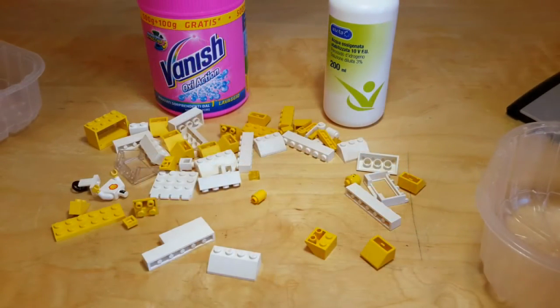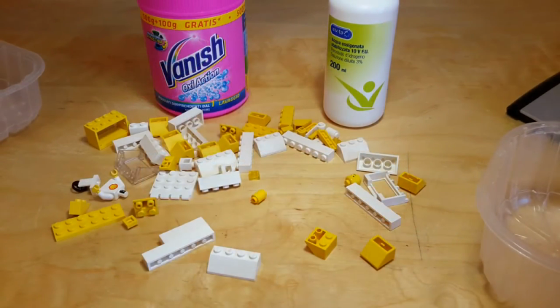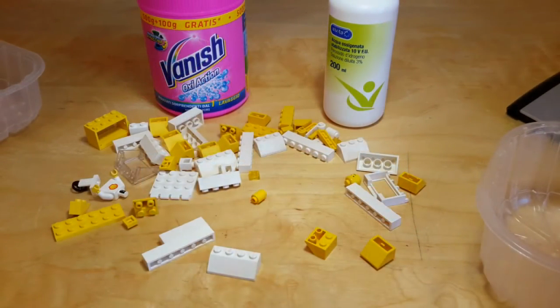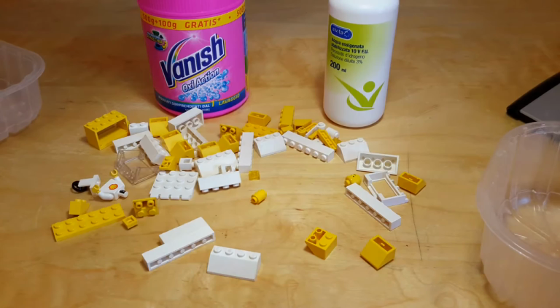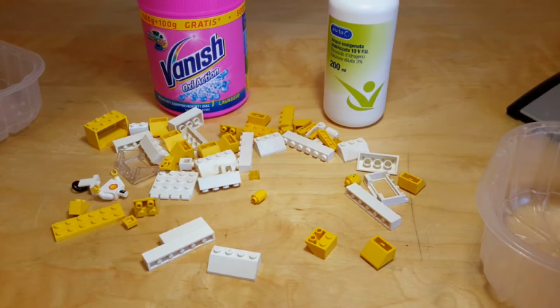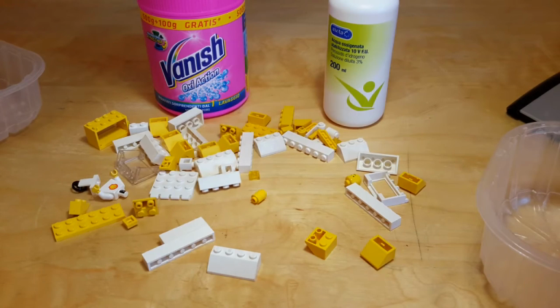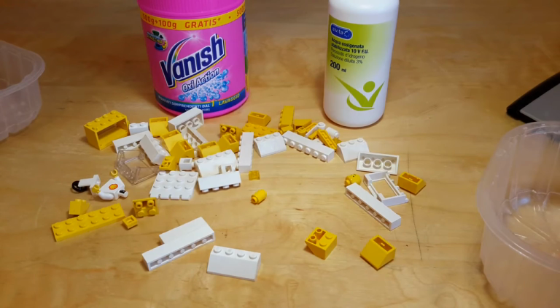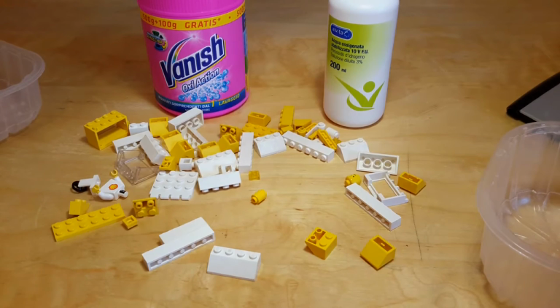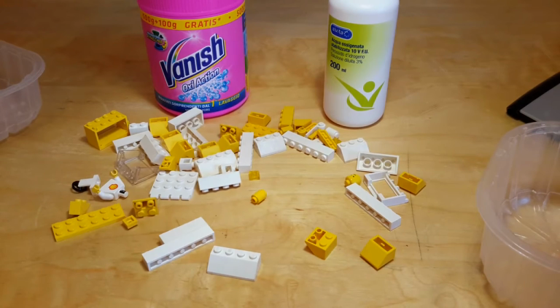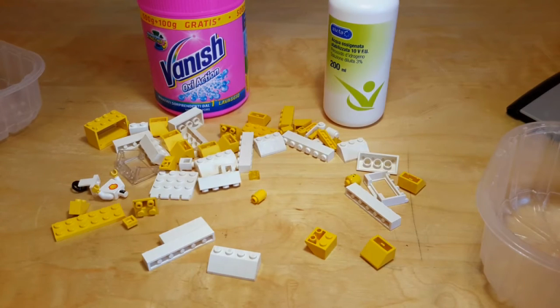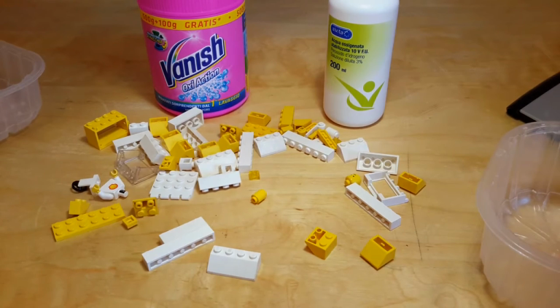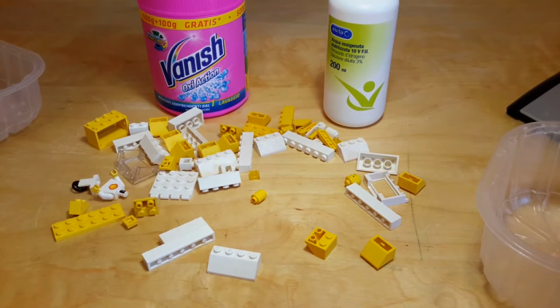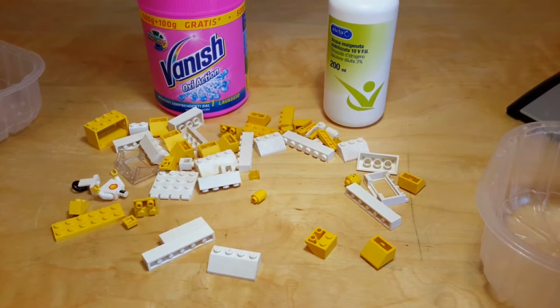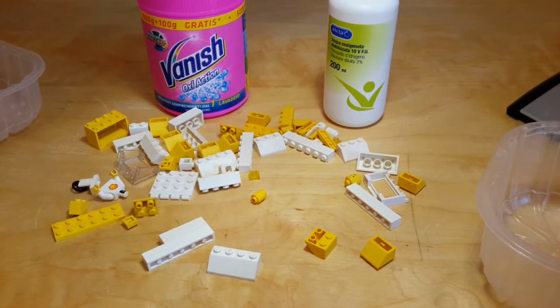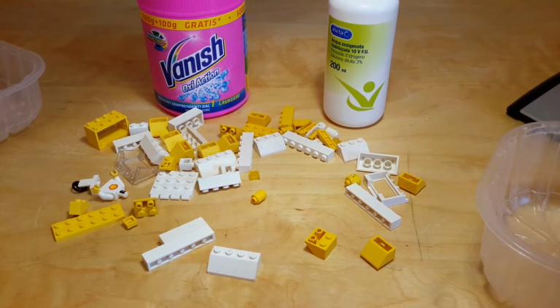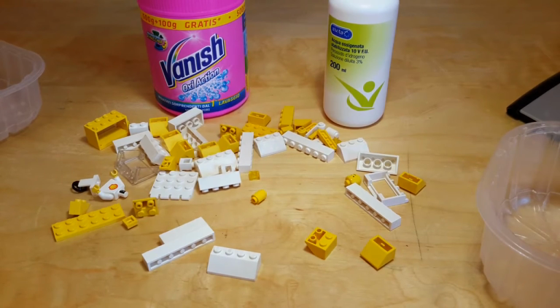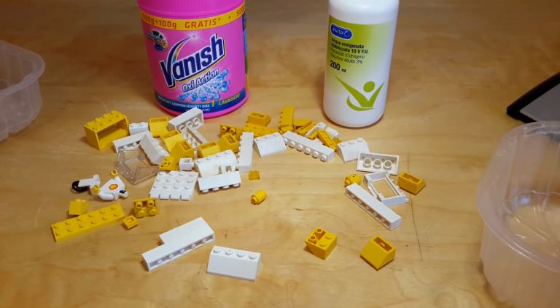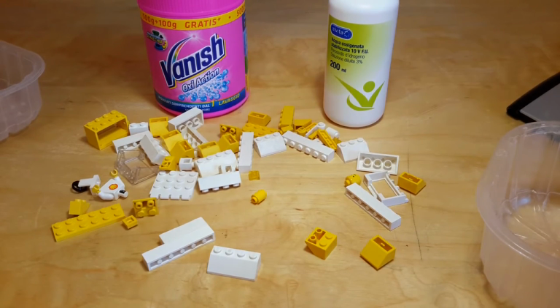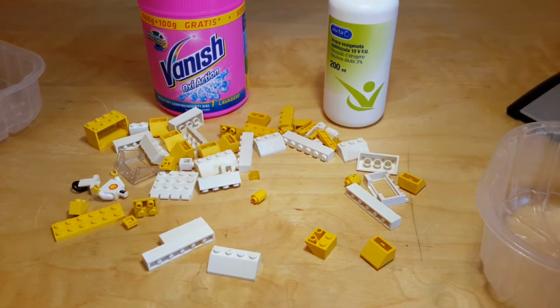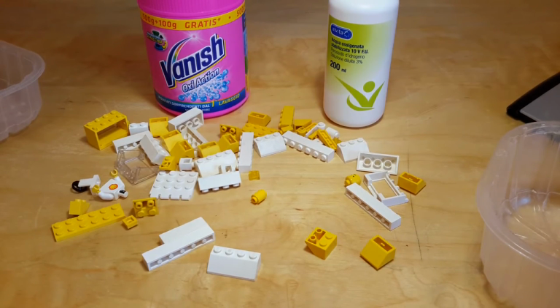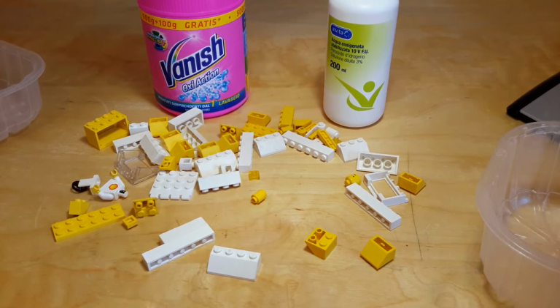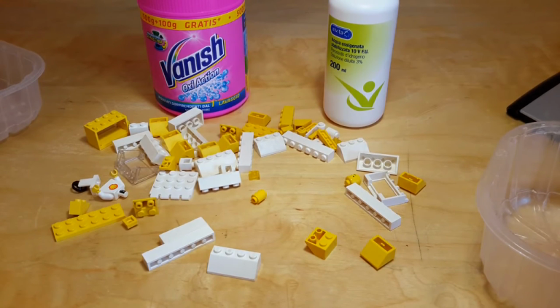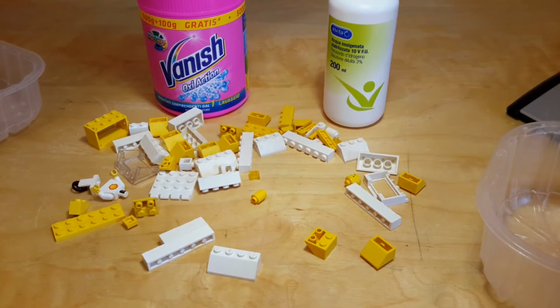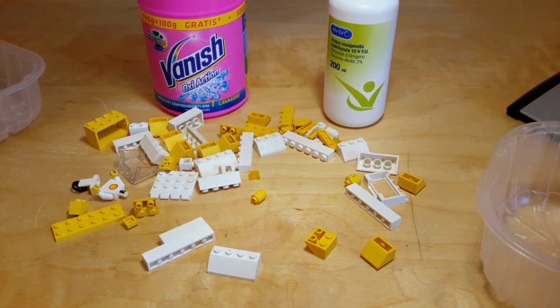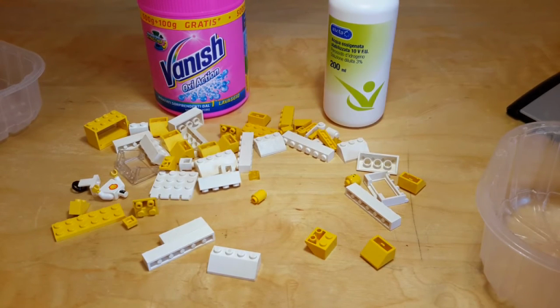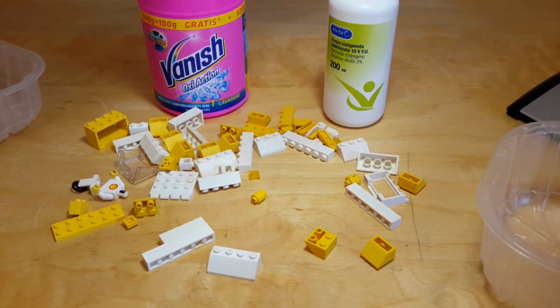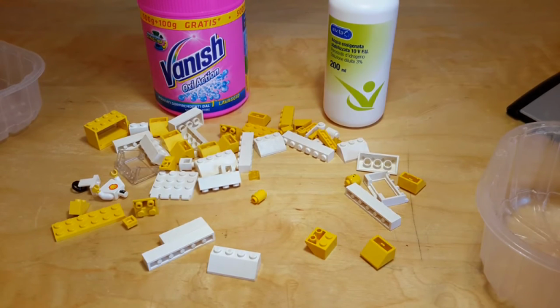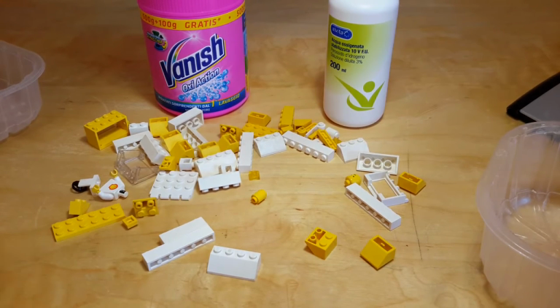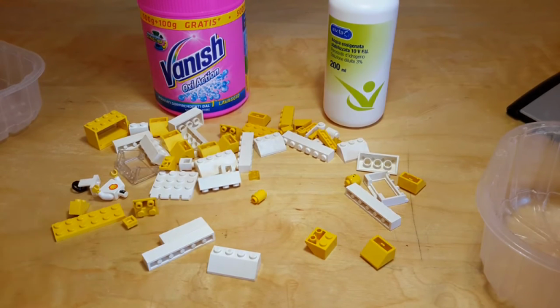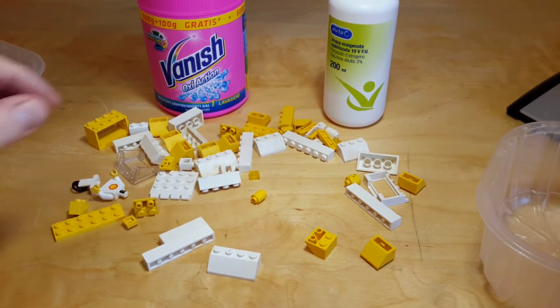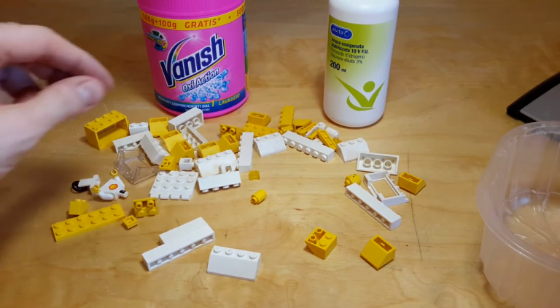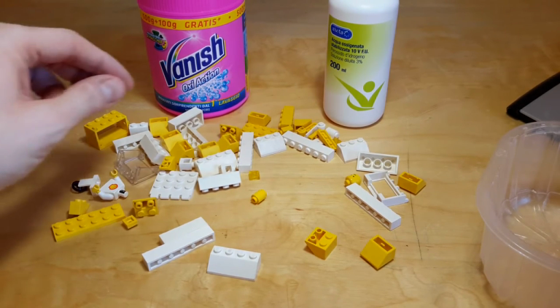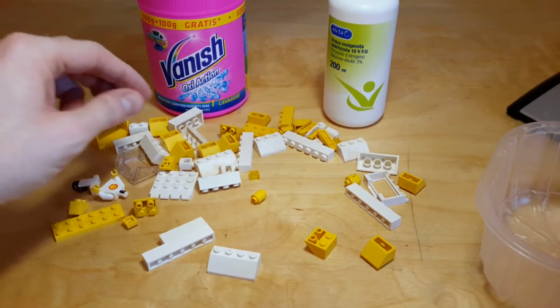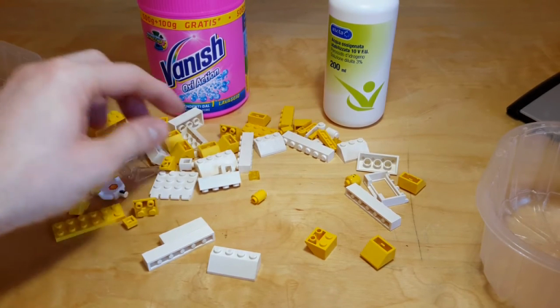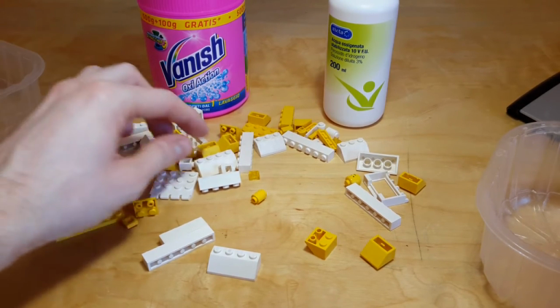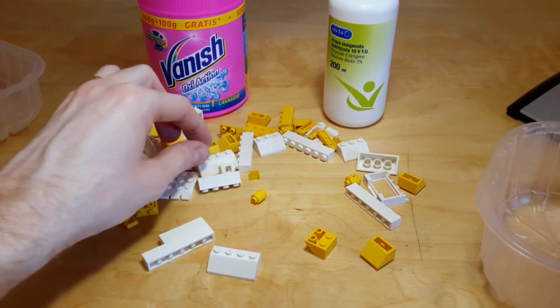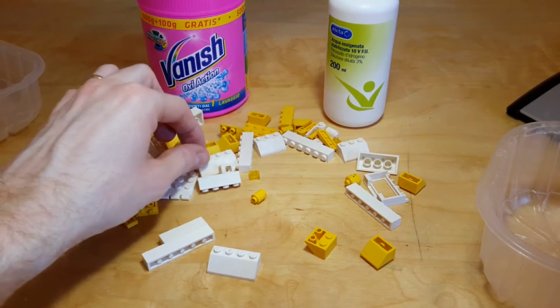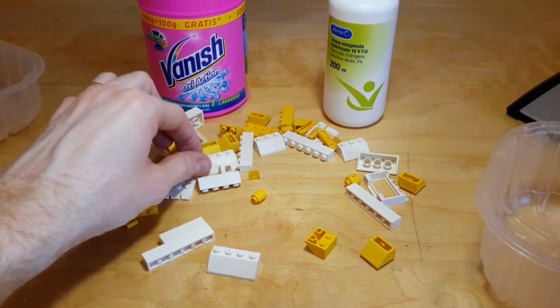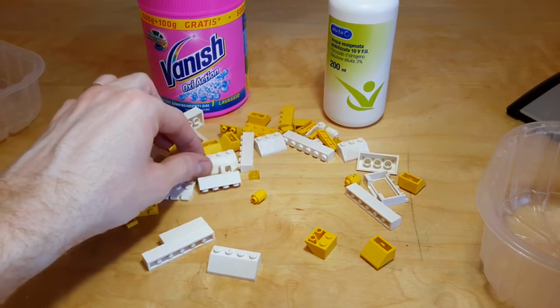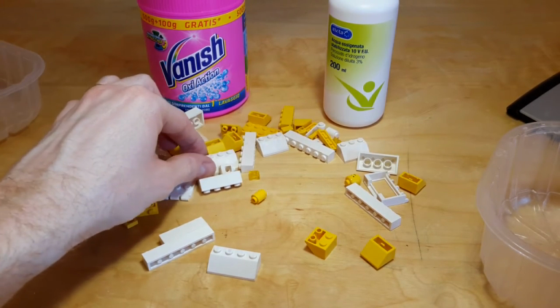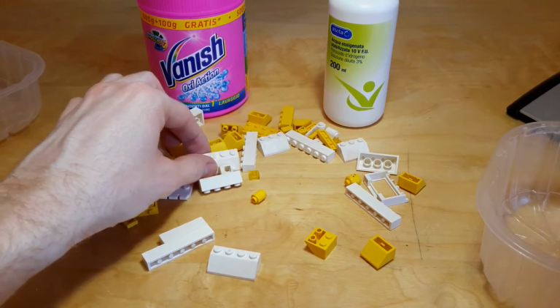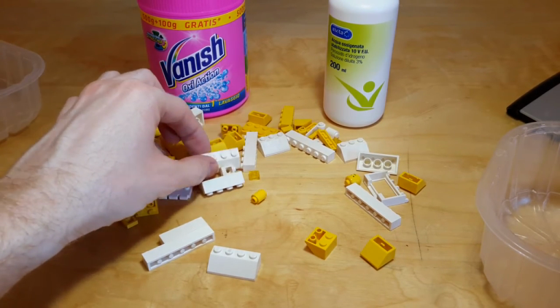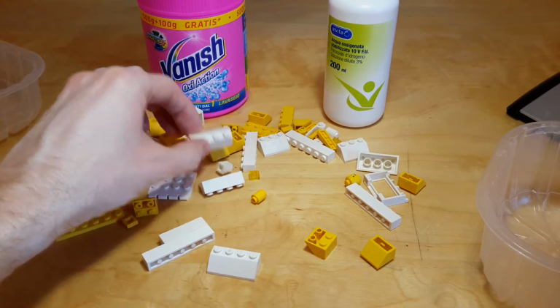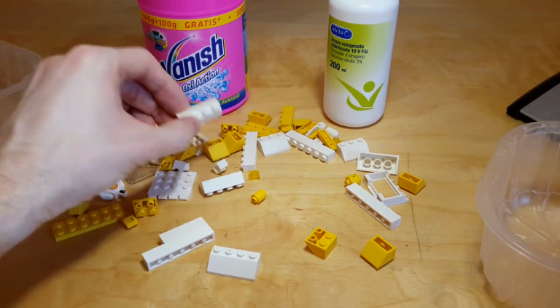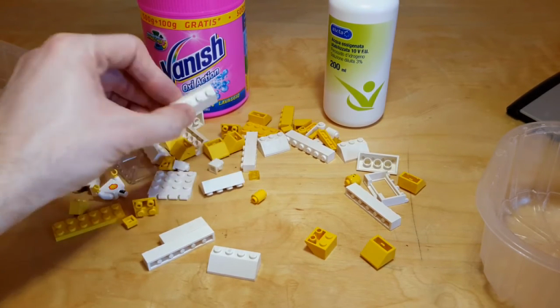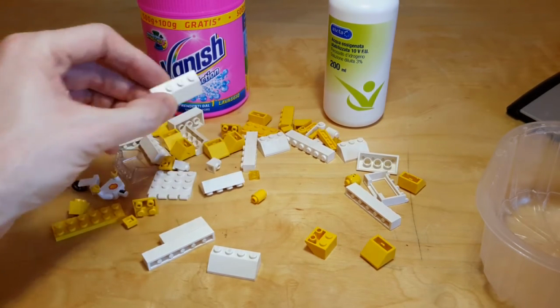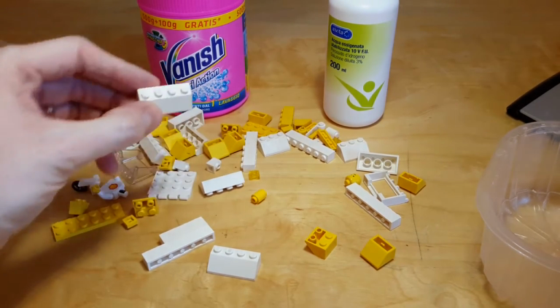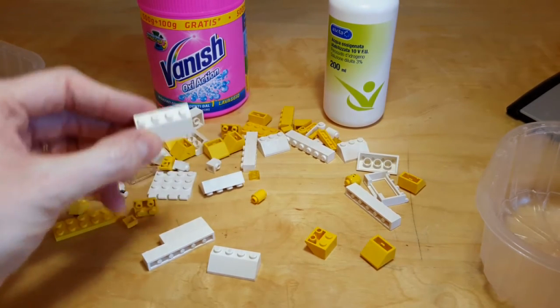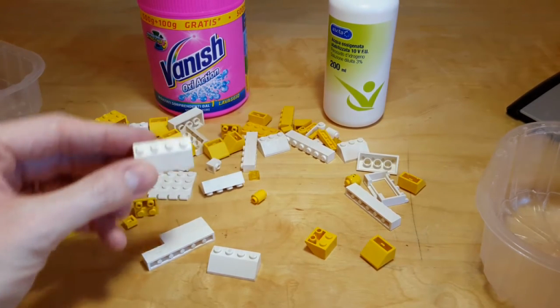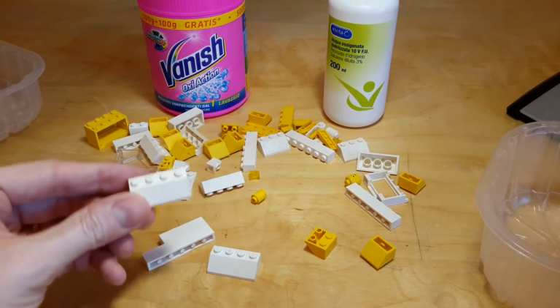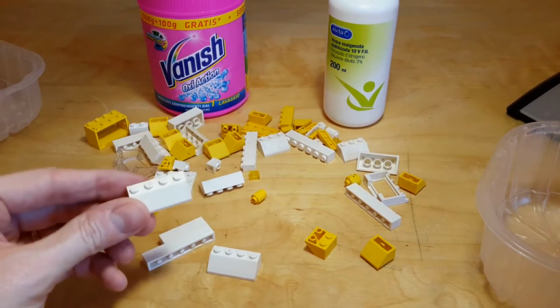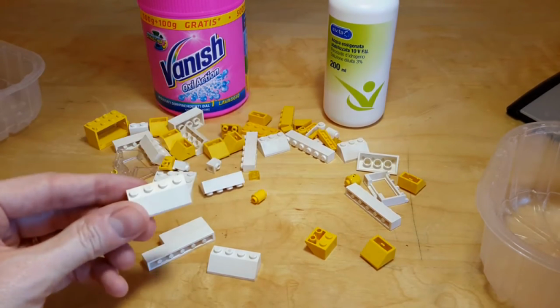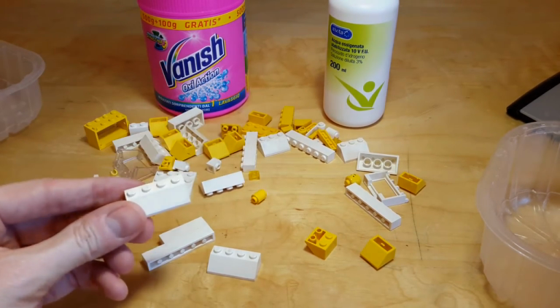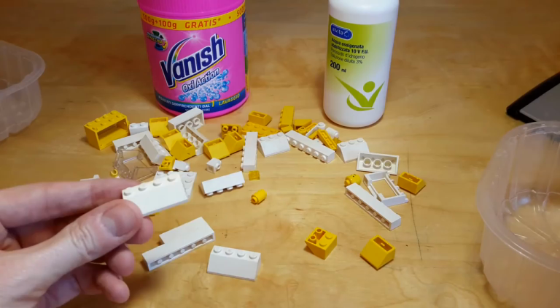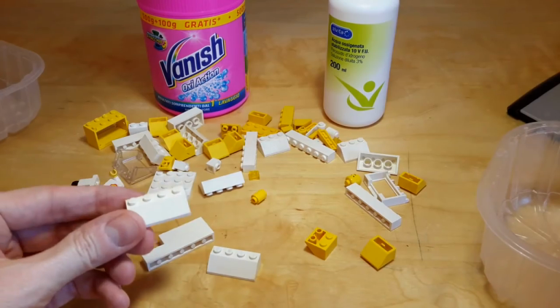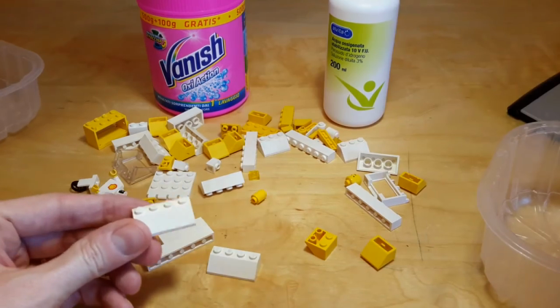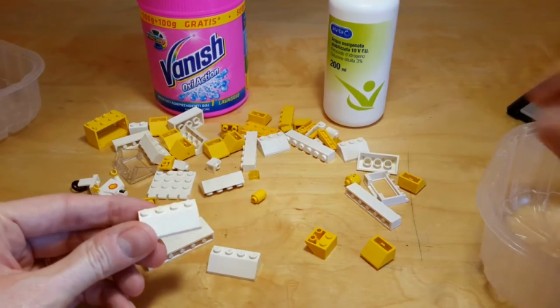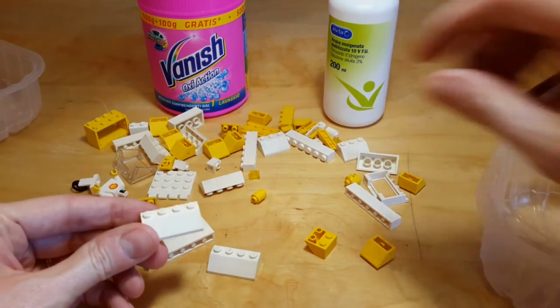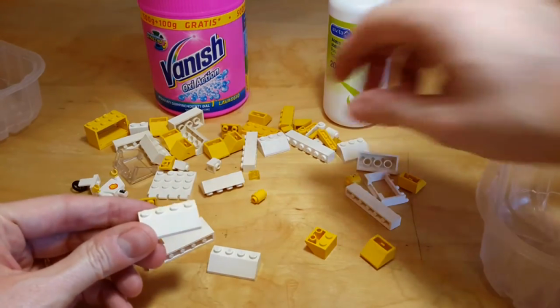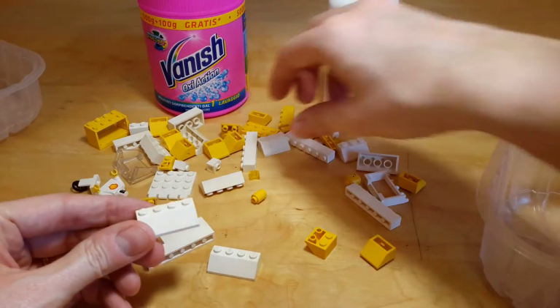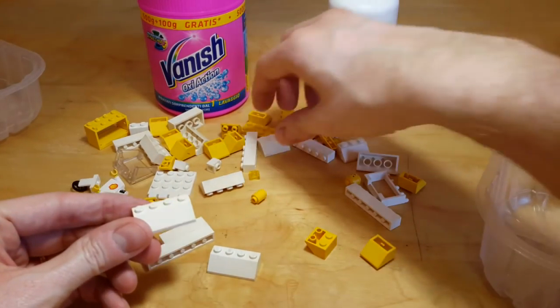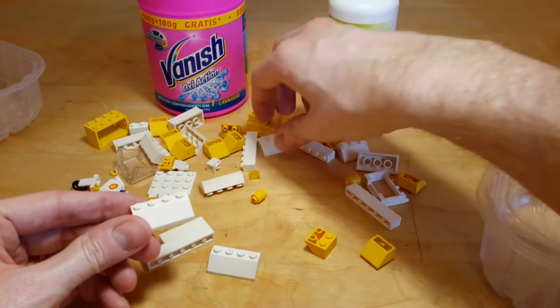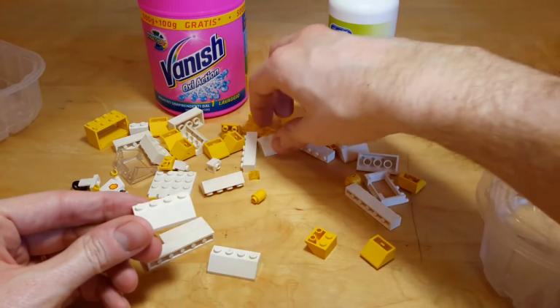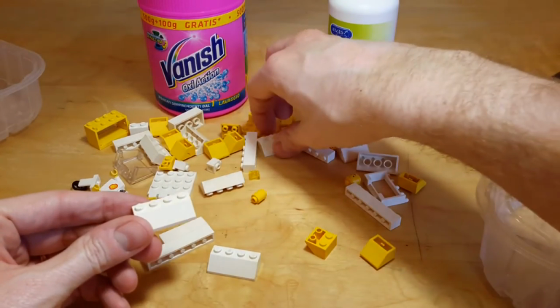Now that the truck has been taken apart into pieces, I separated all the white and the yellow pieces, which are the most subject to discoloration.